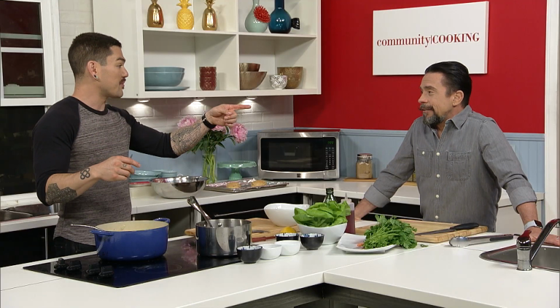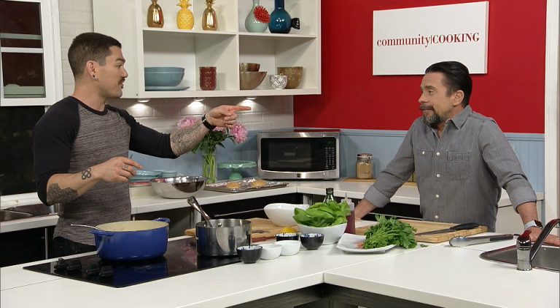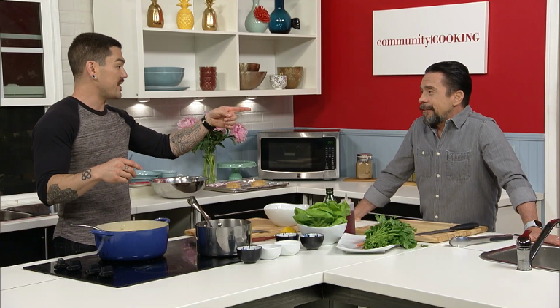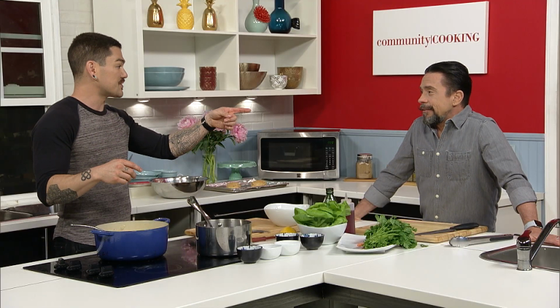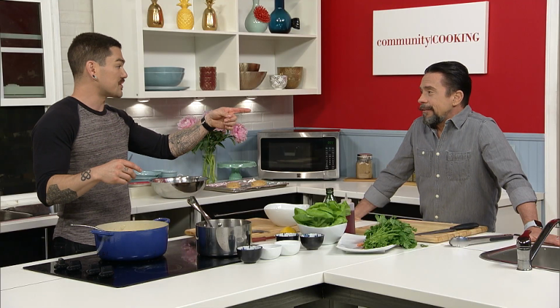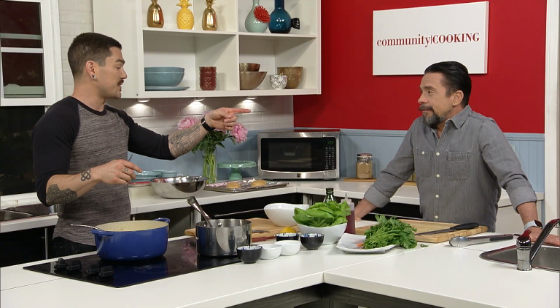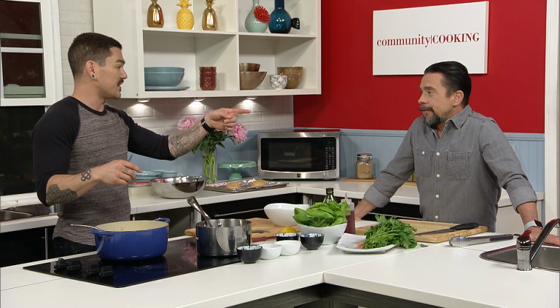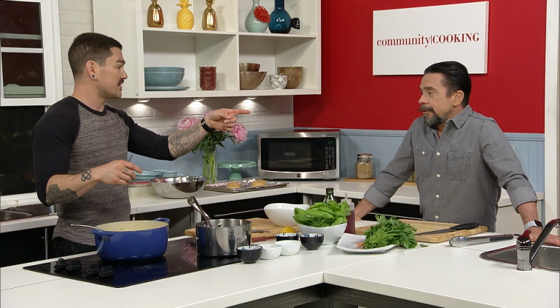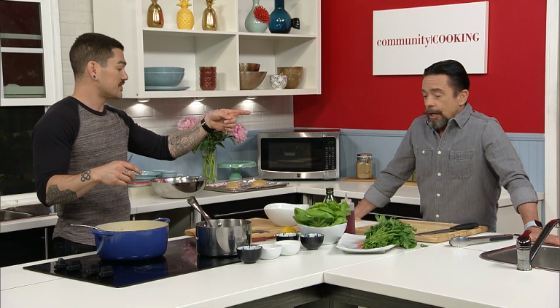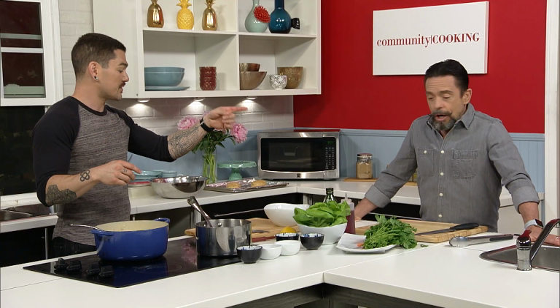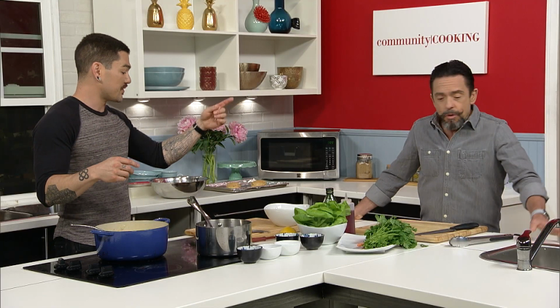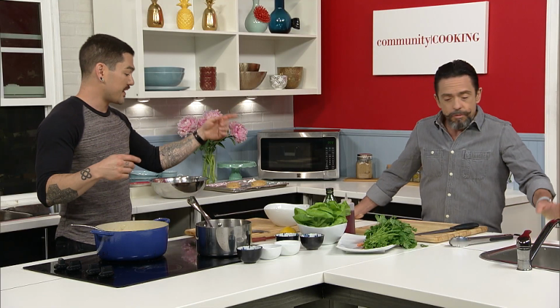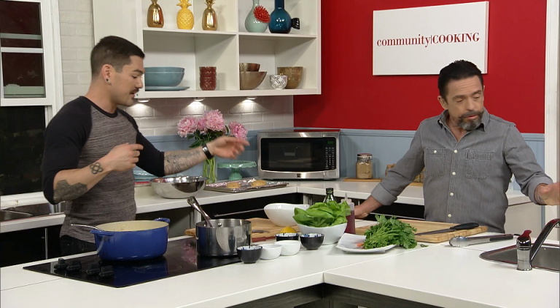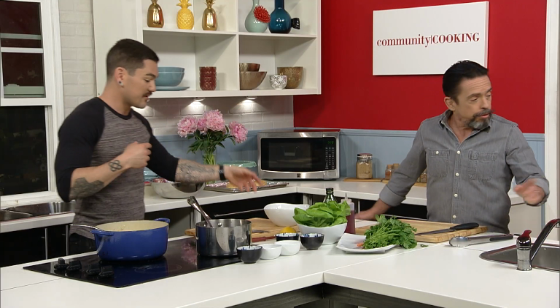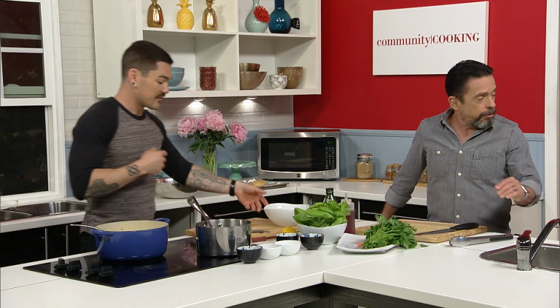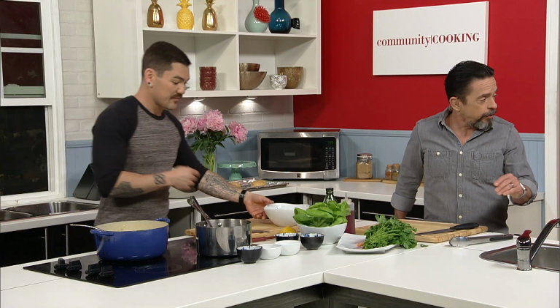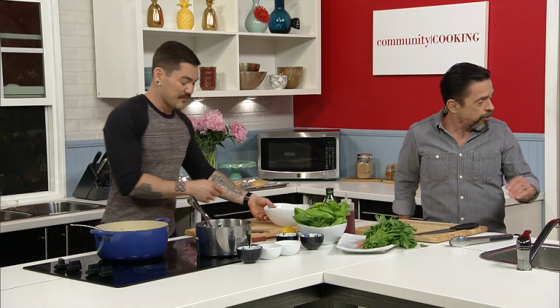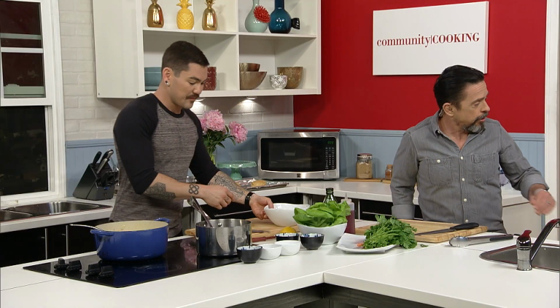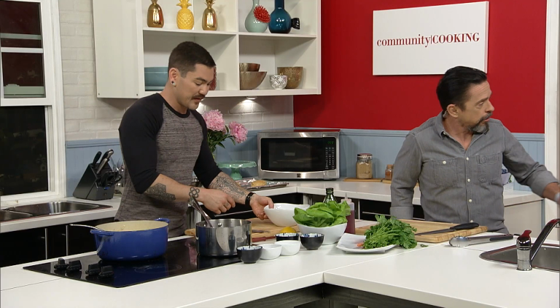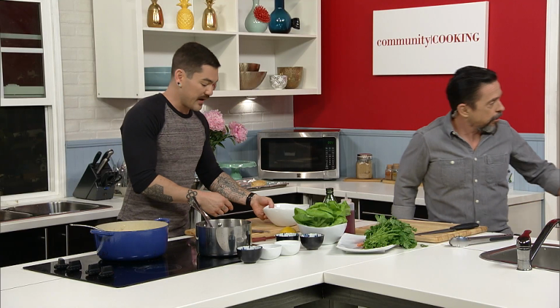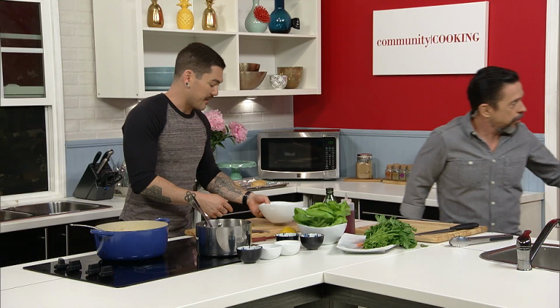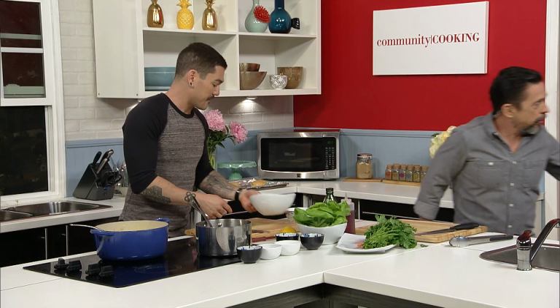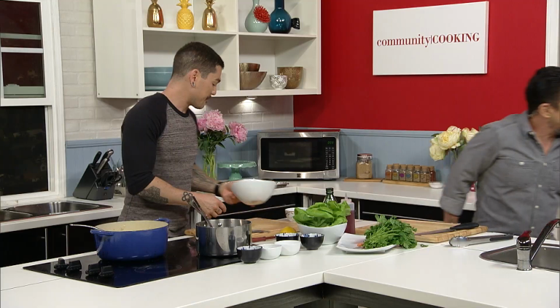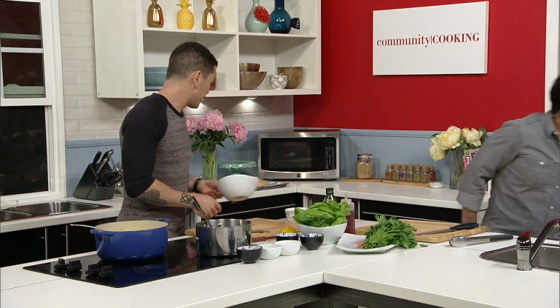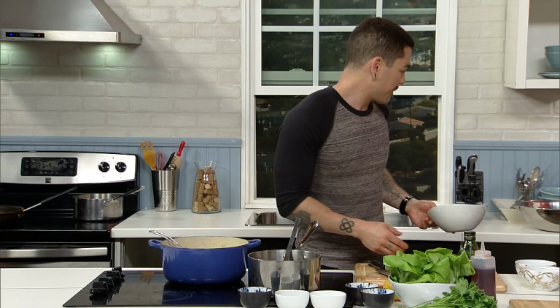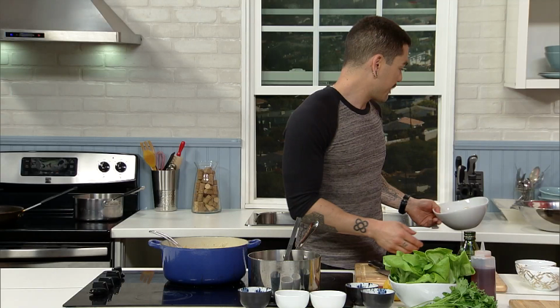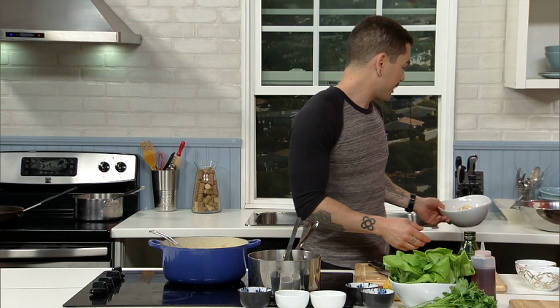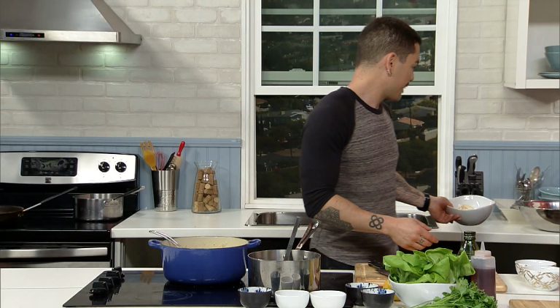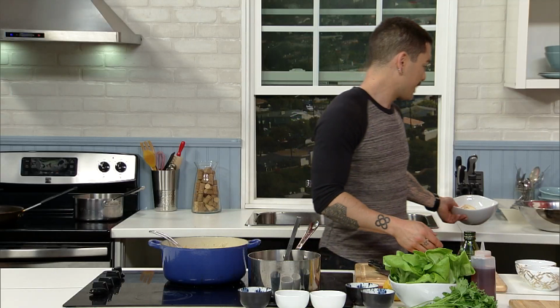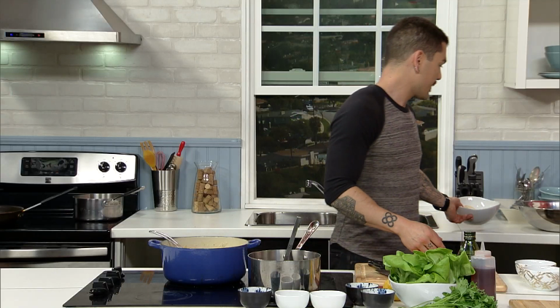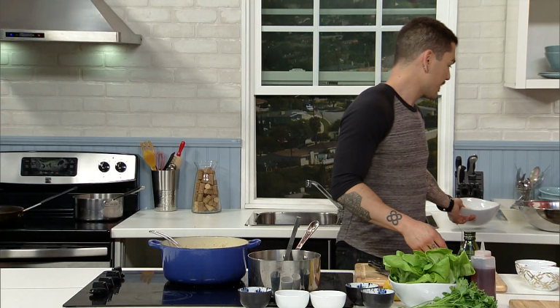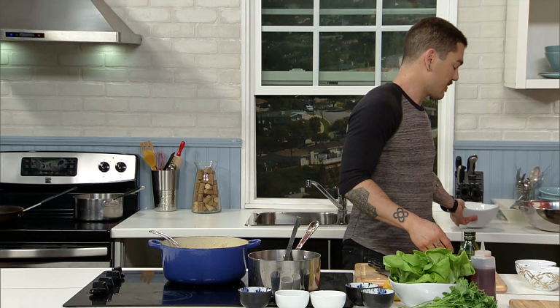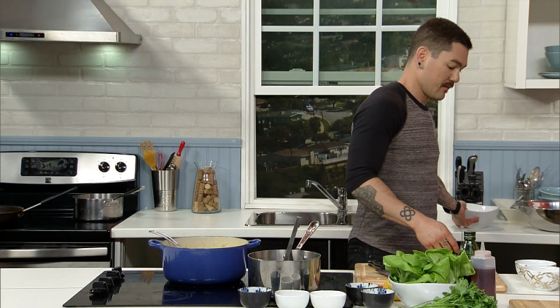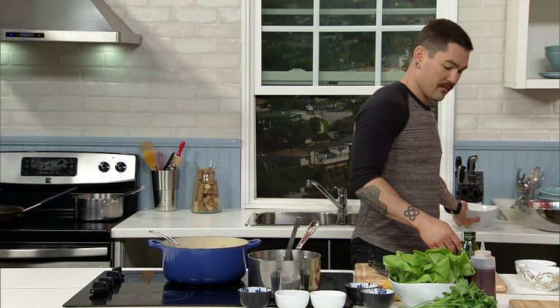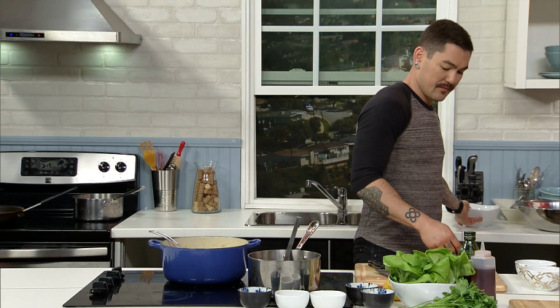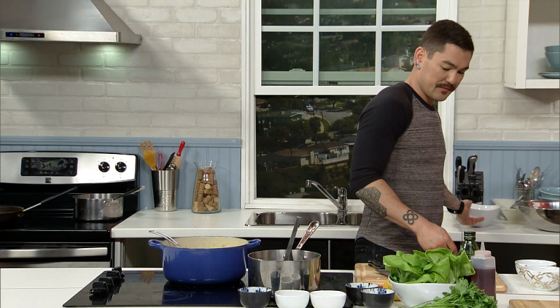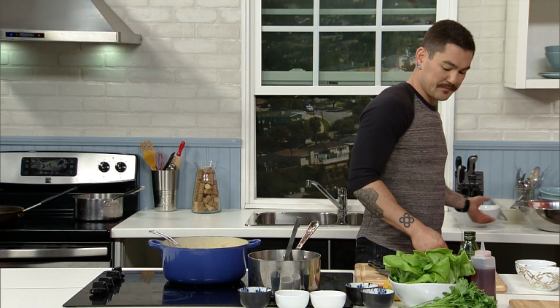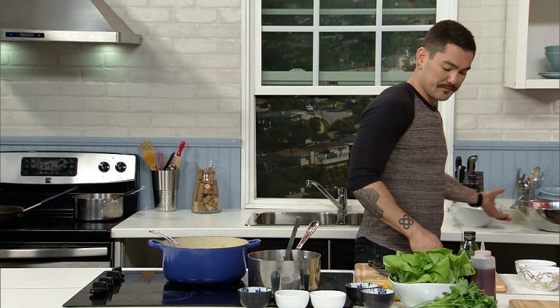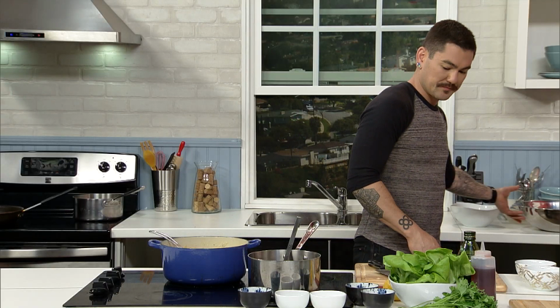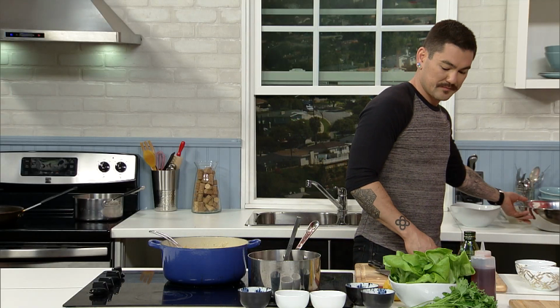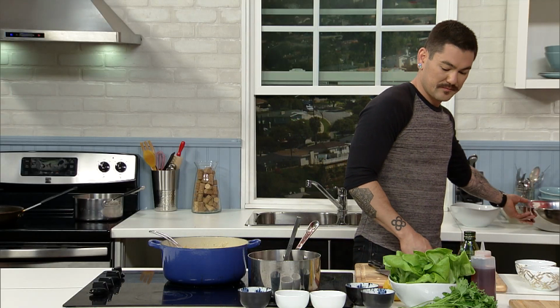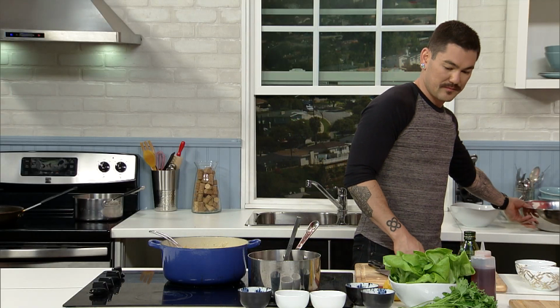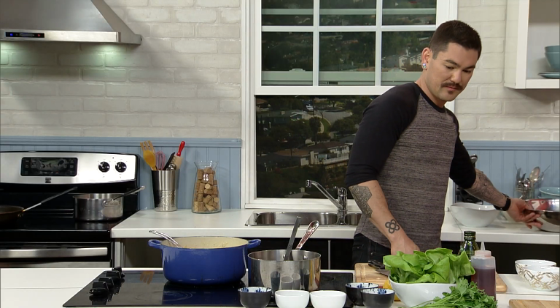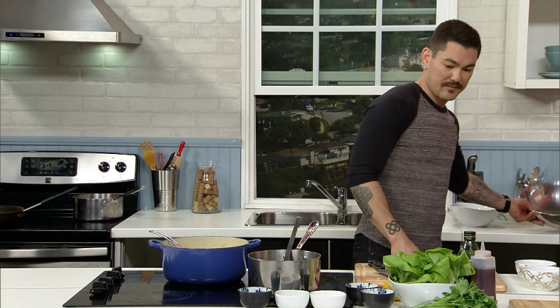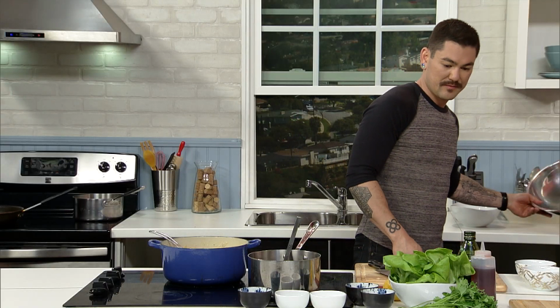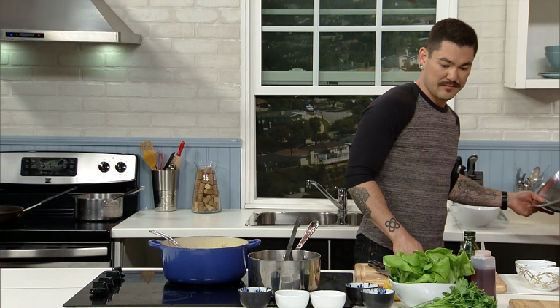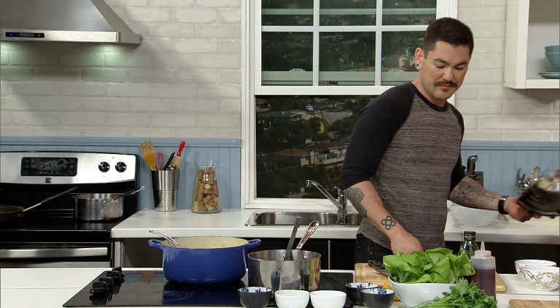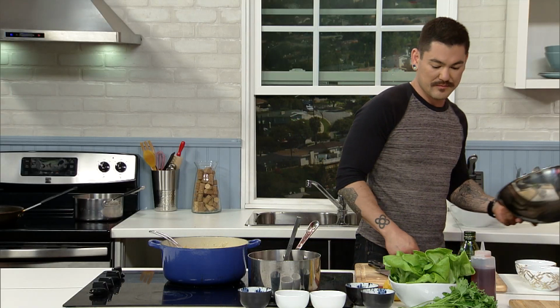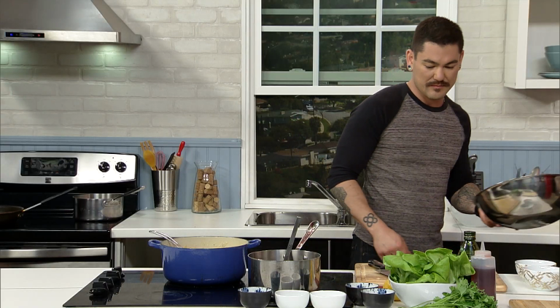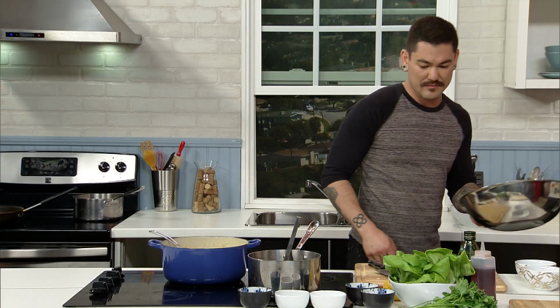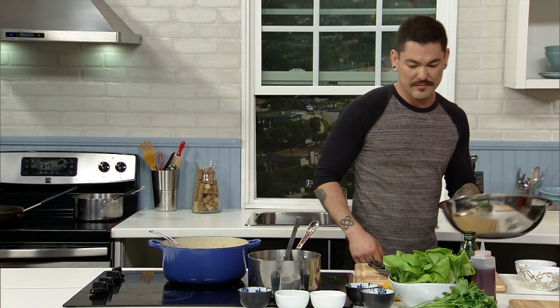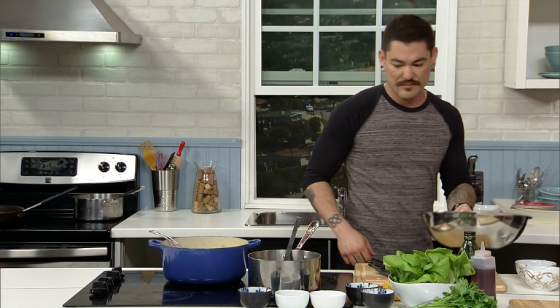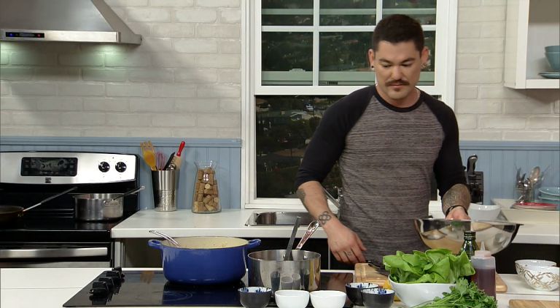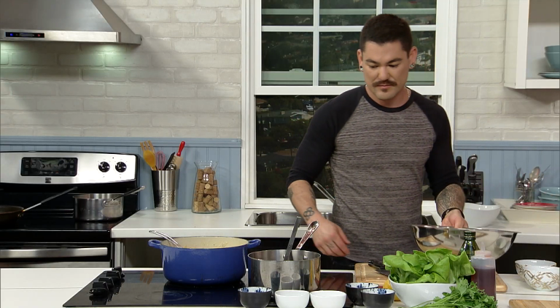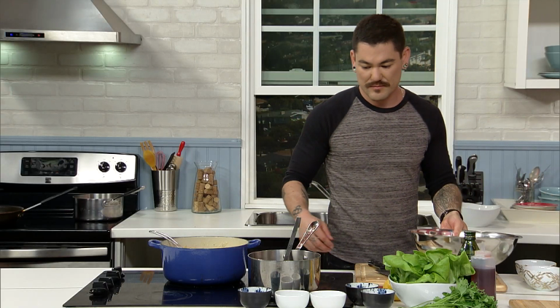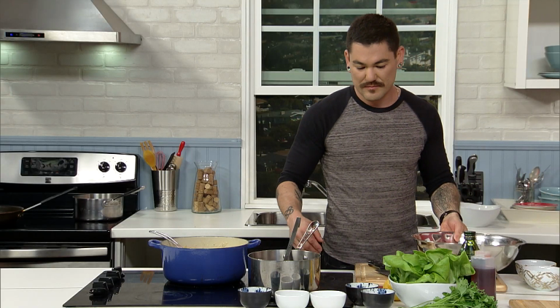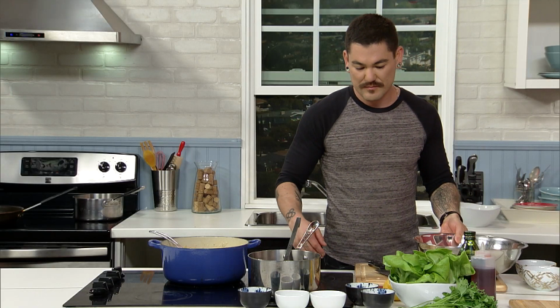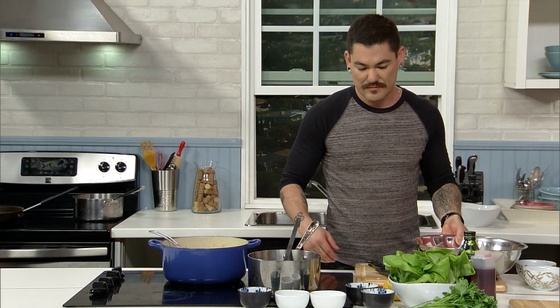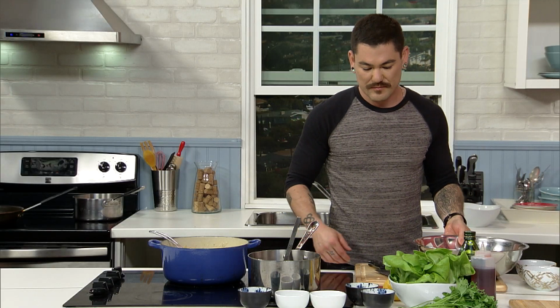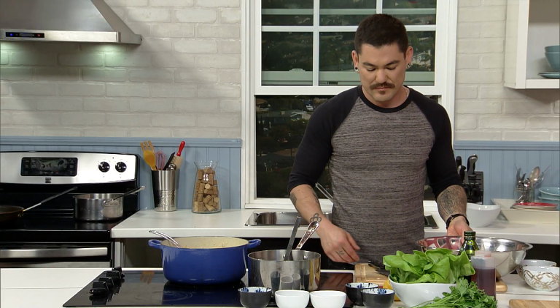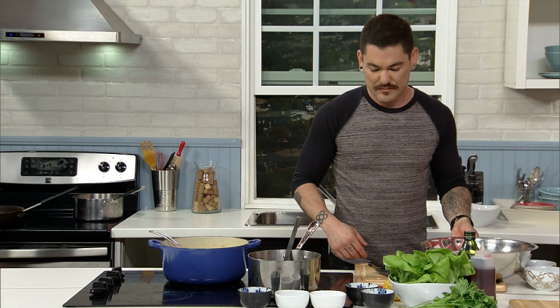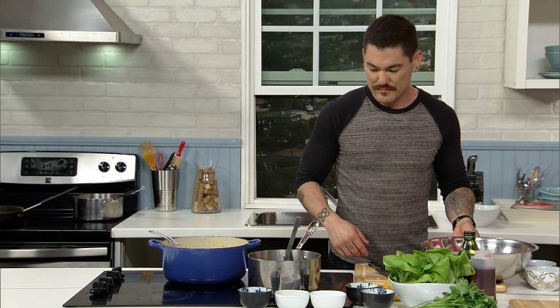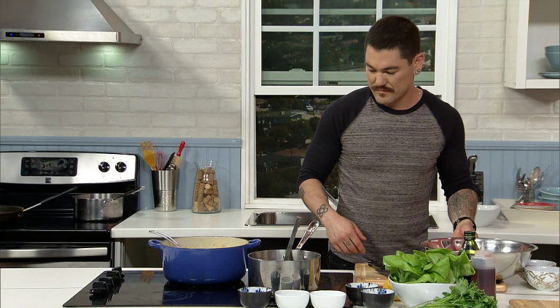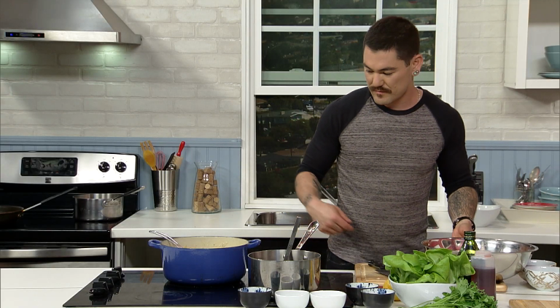Our puff pastry should be done — do you want to pull that out? Yes, sir. Let me go grab that.